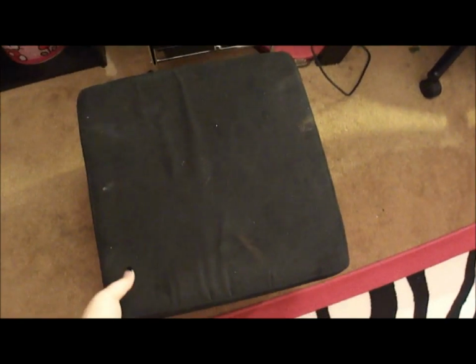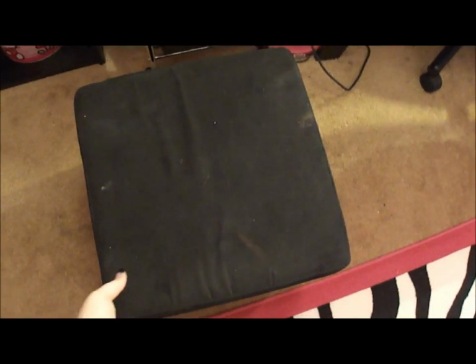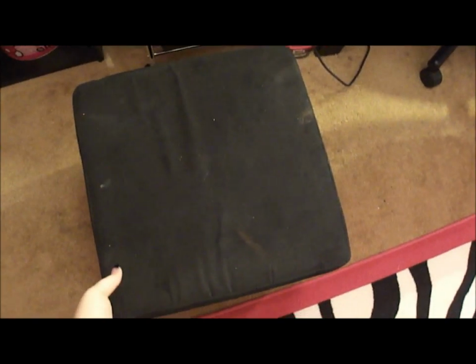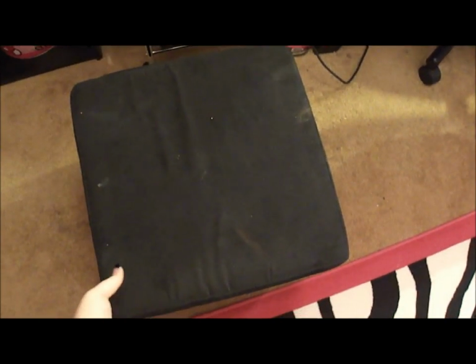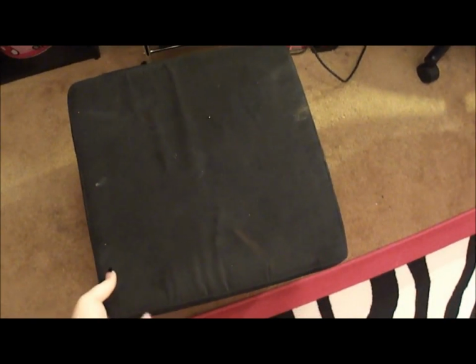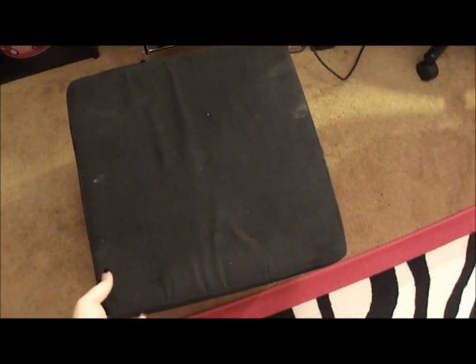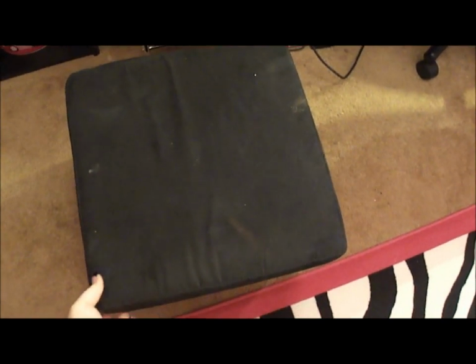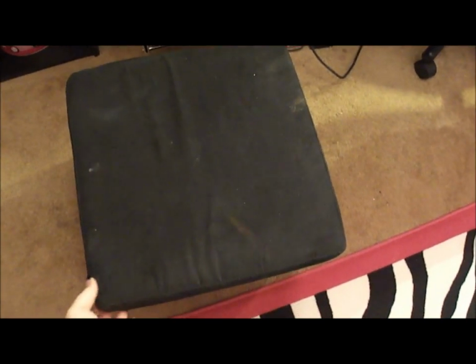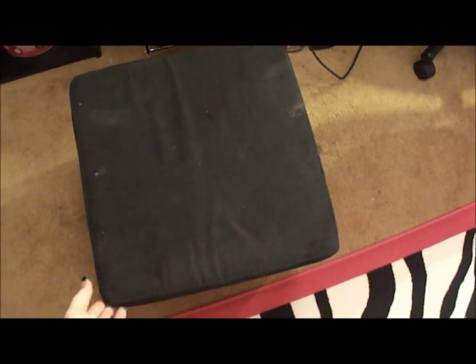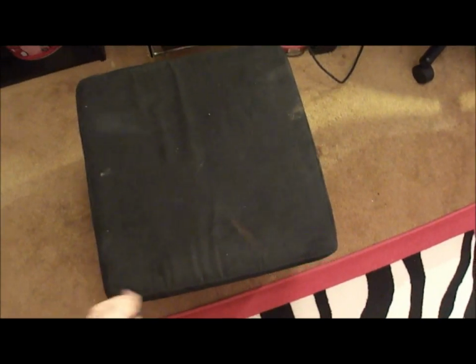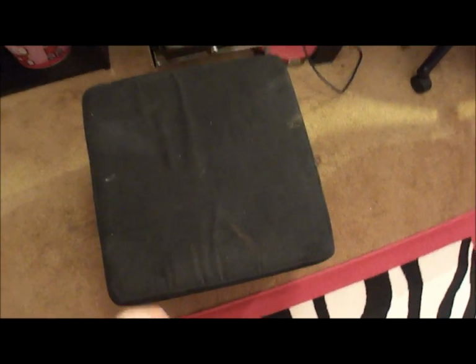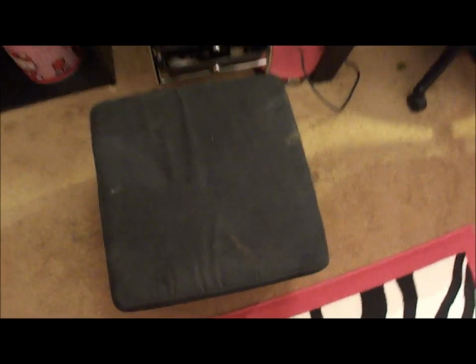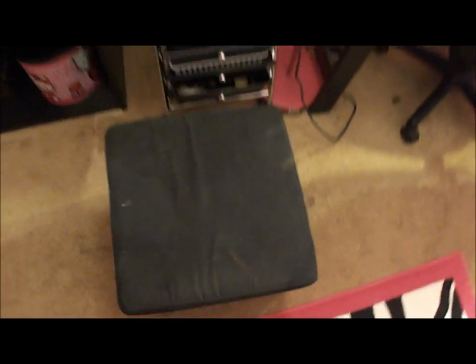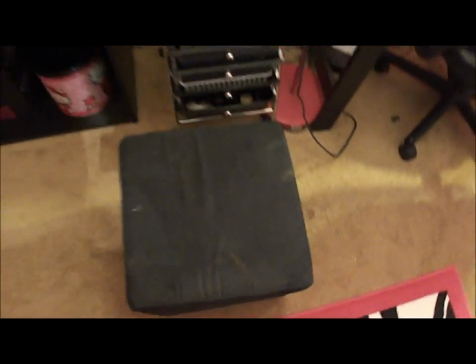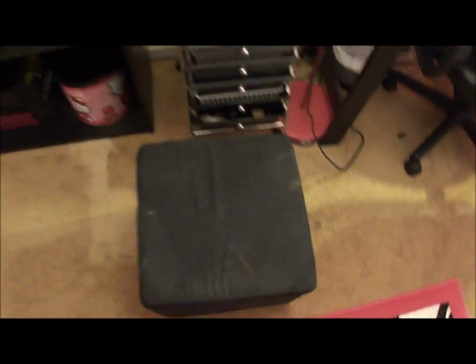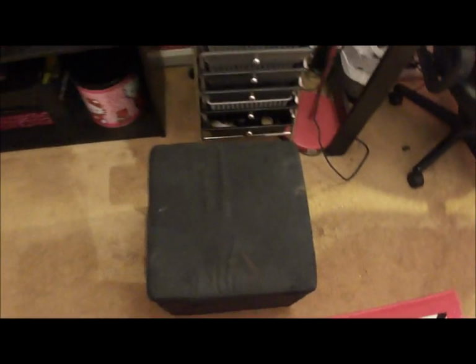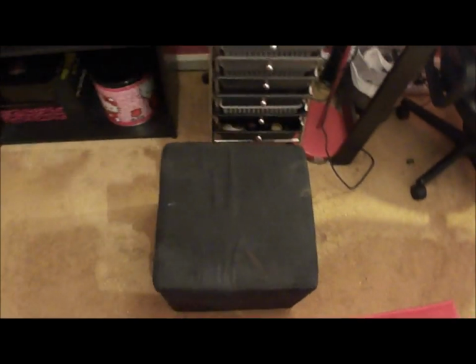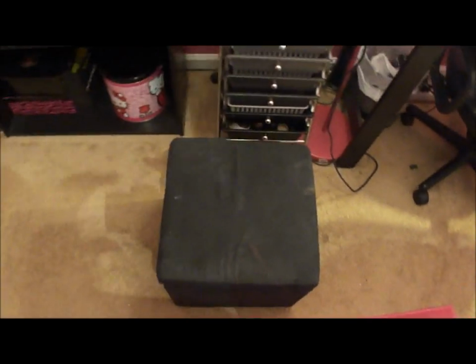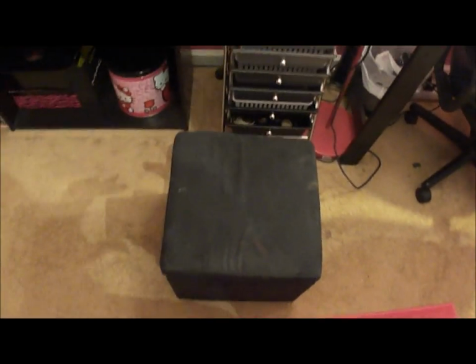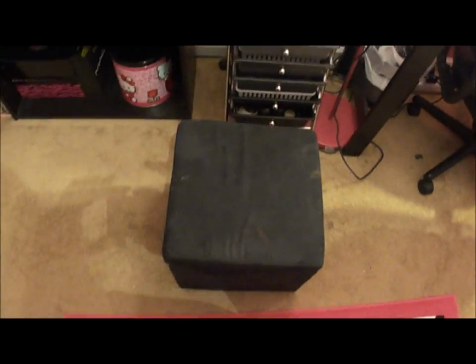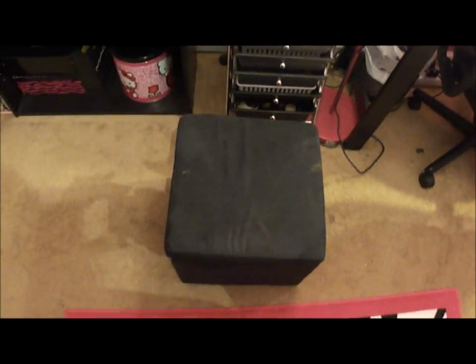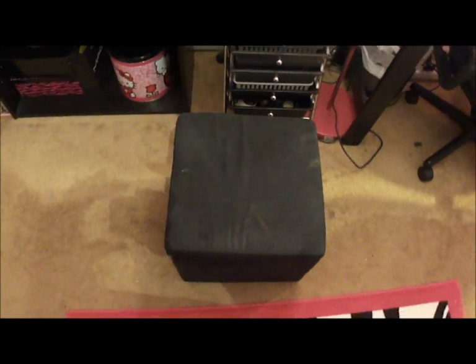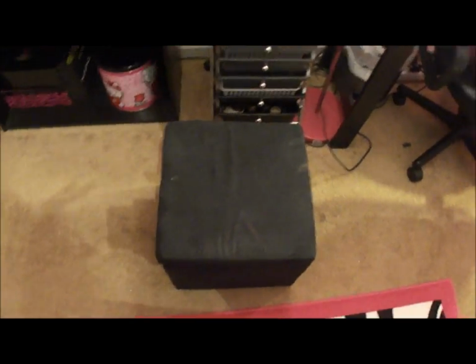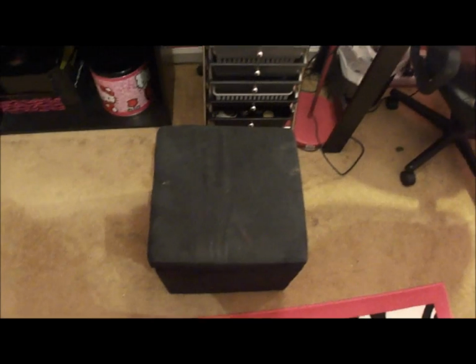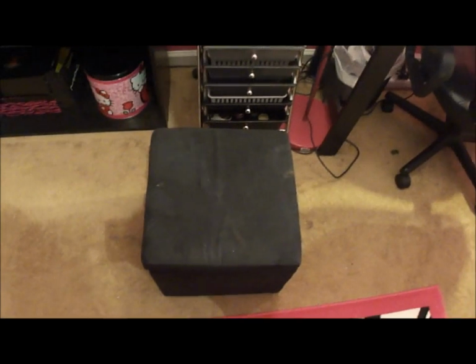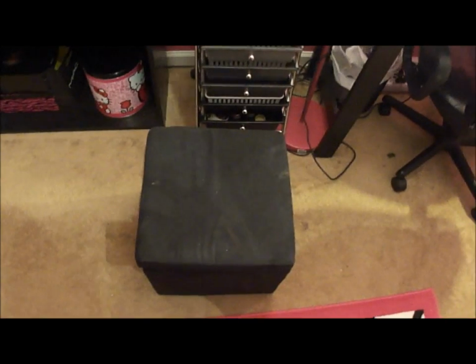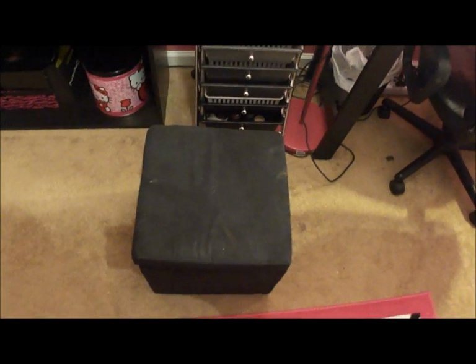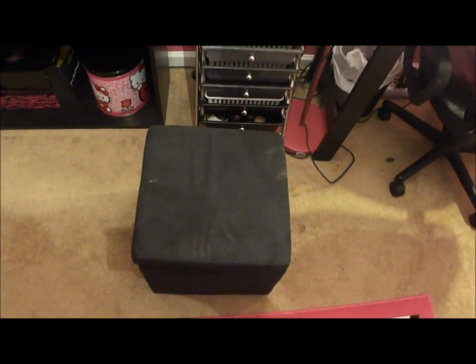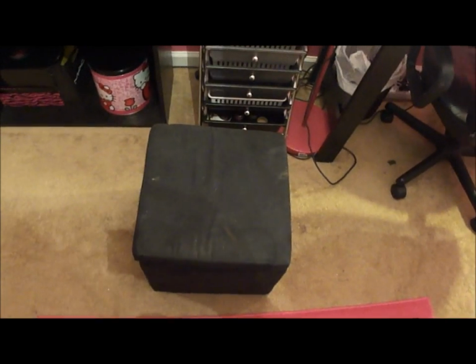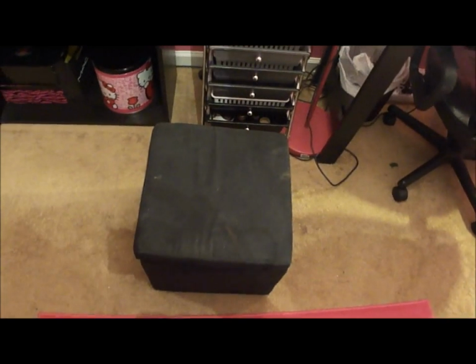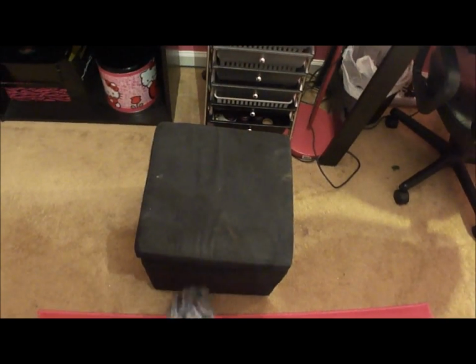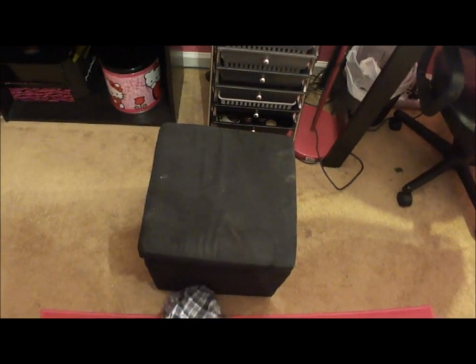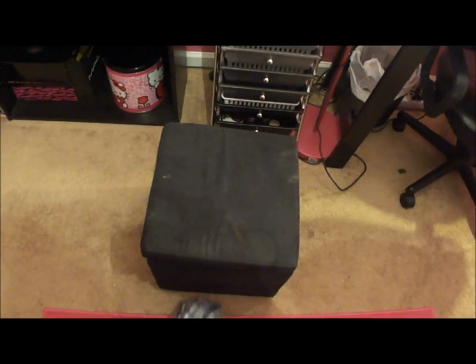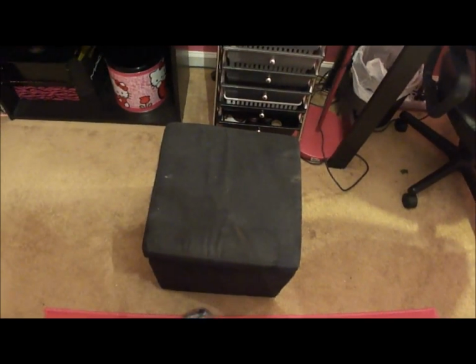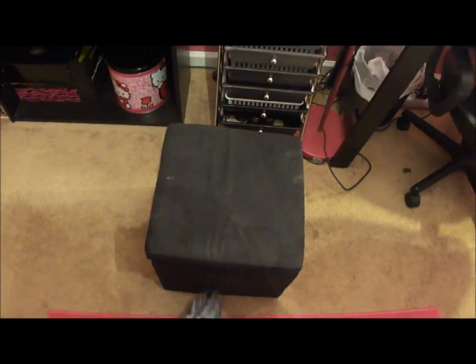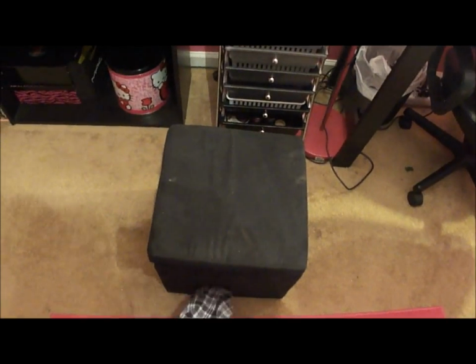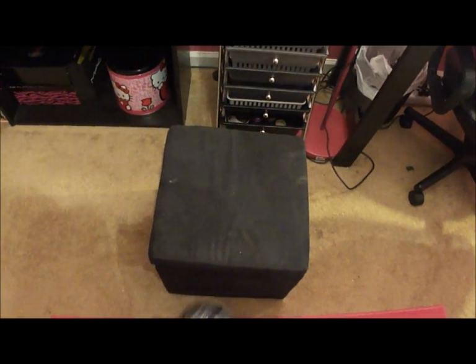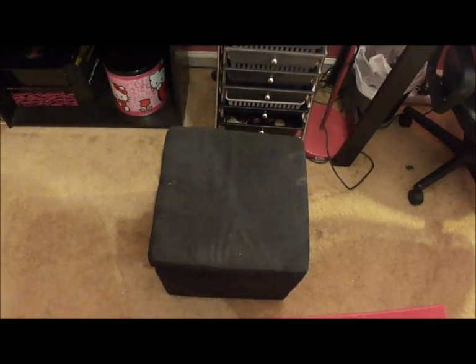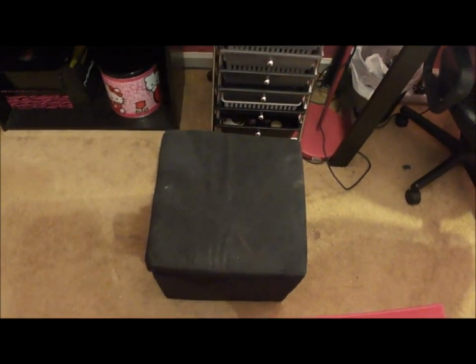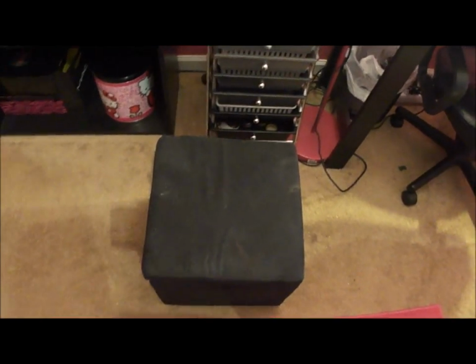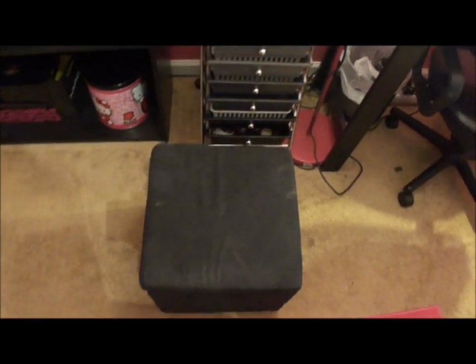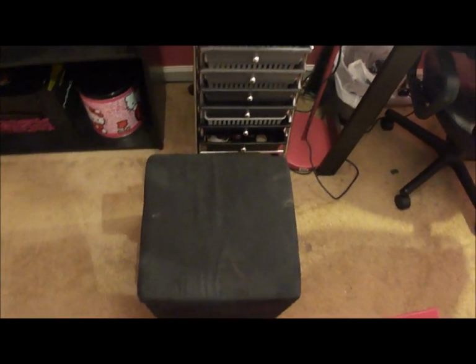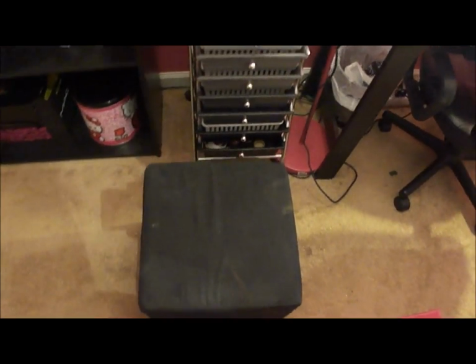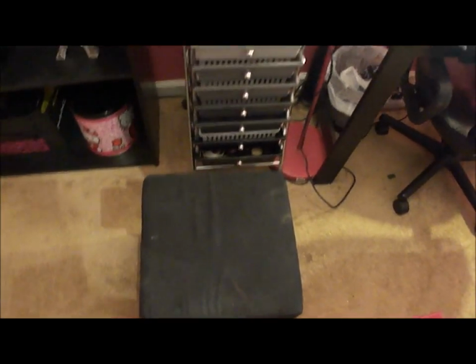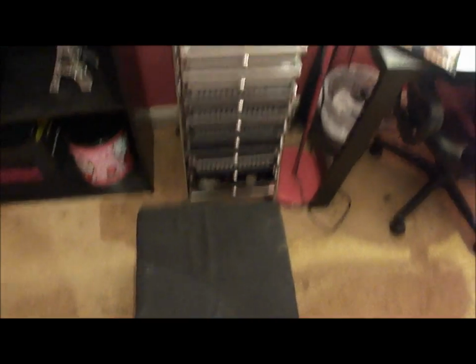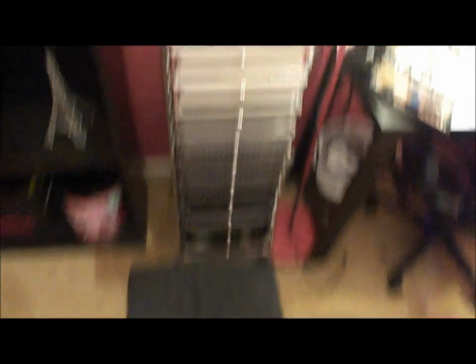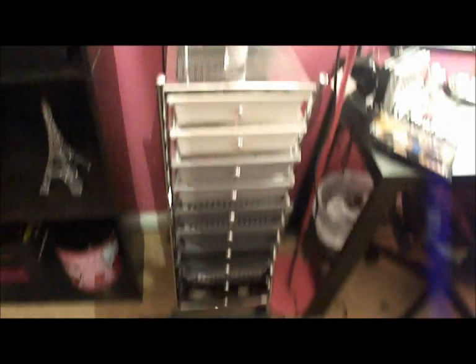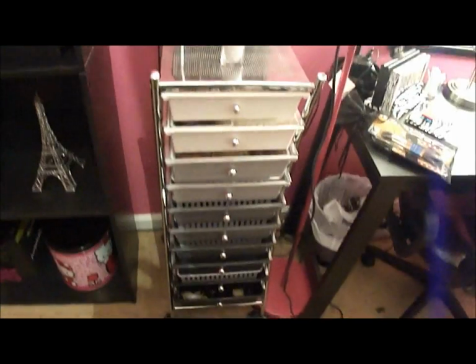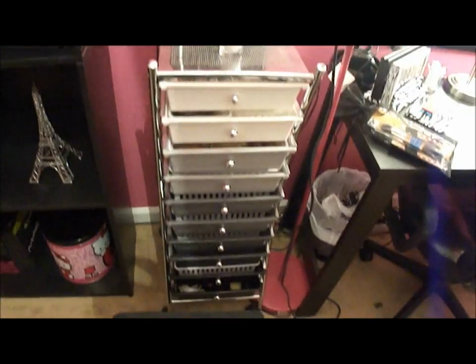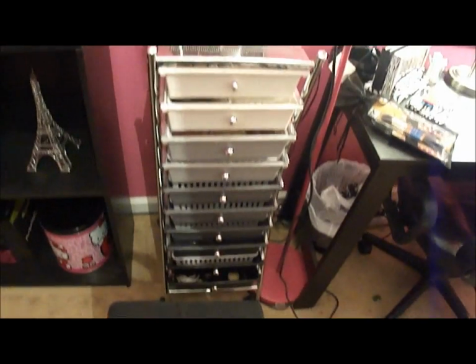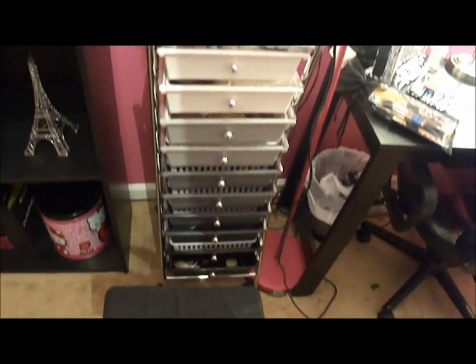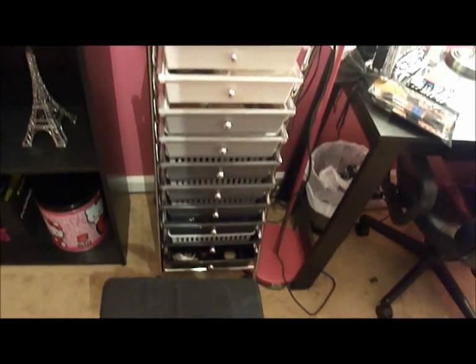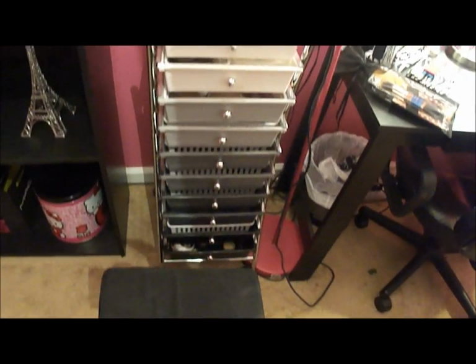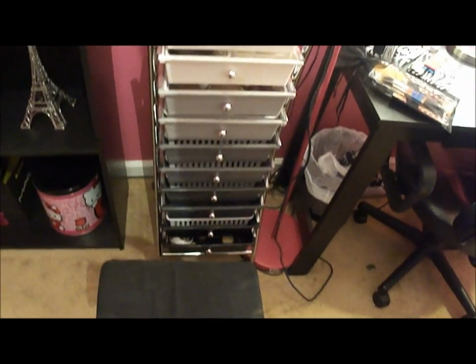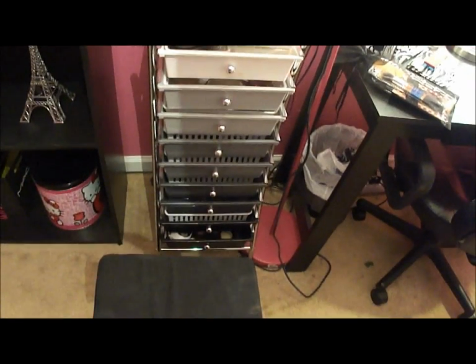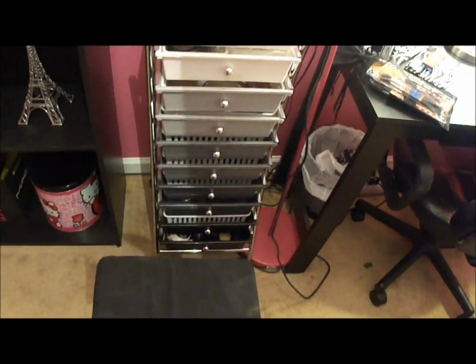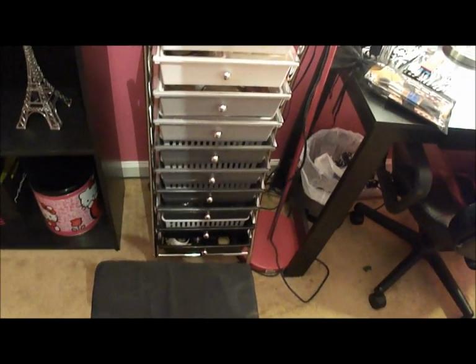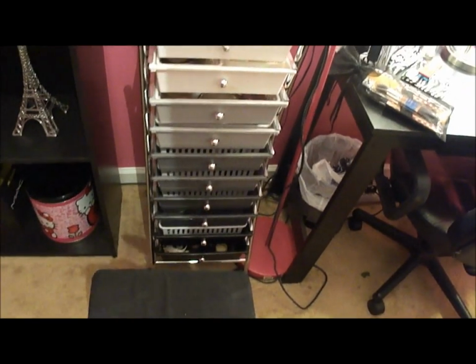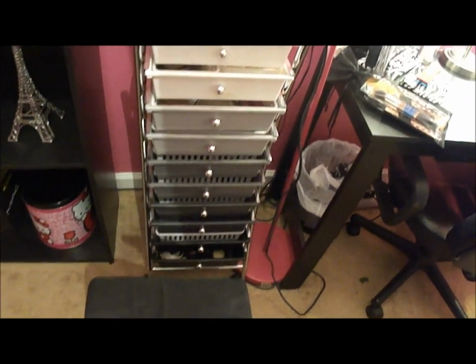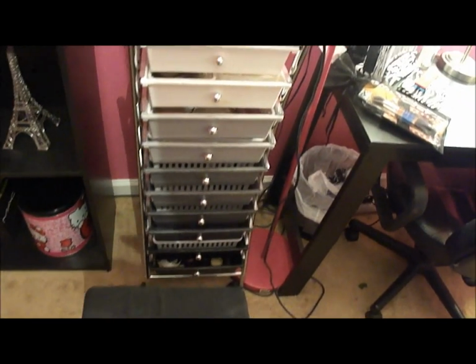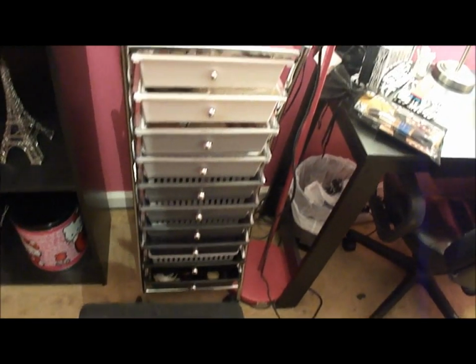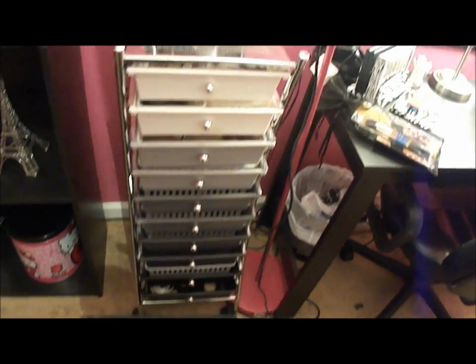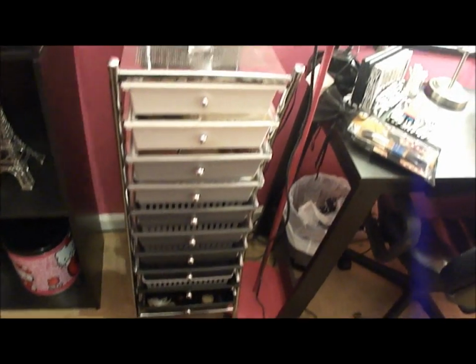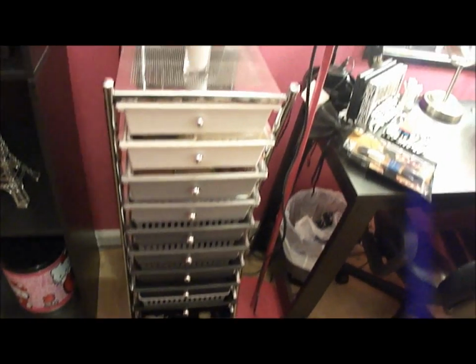Here is my little ottoman — I keep my hair dryer, straightener, and hair stuff in there. And there's my makeup organizer.